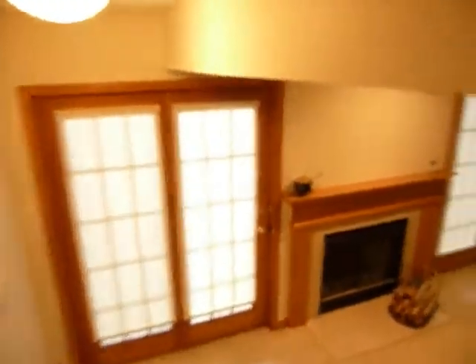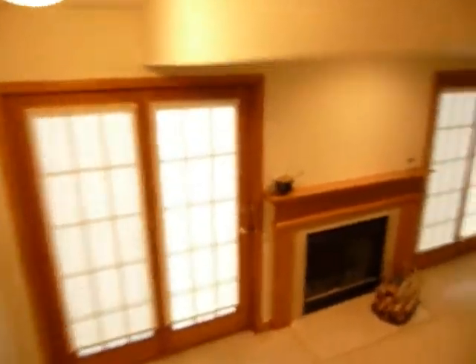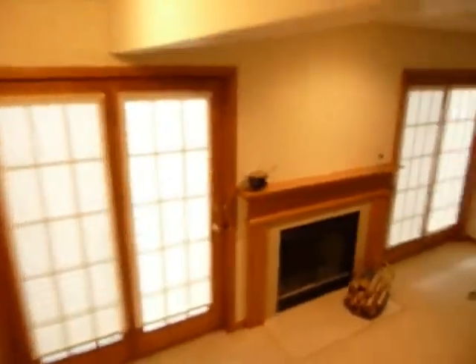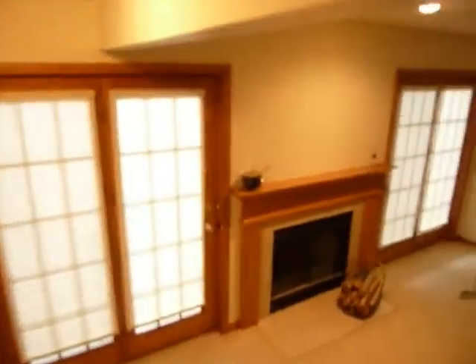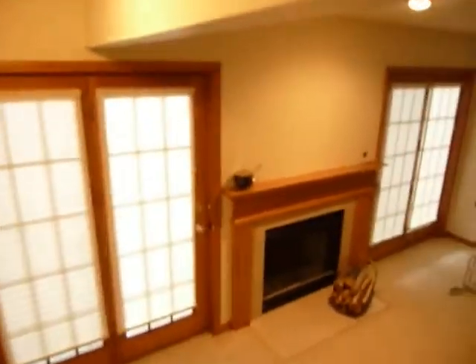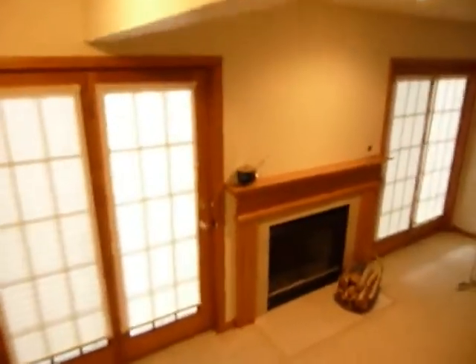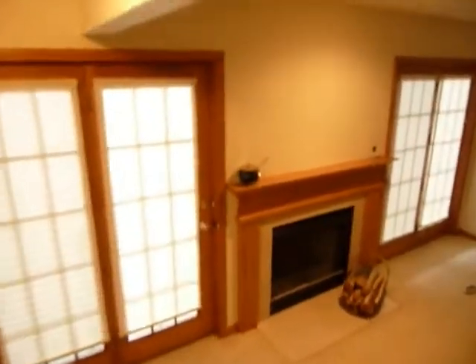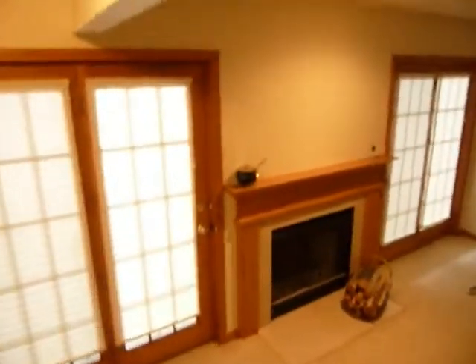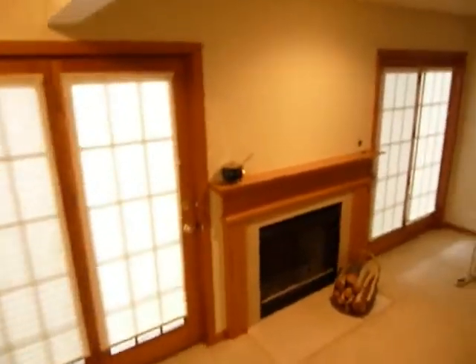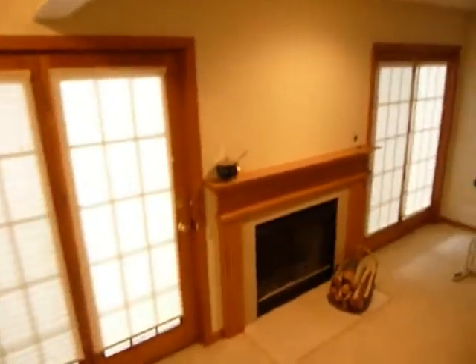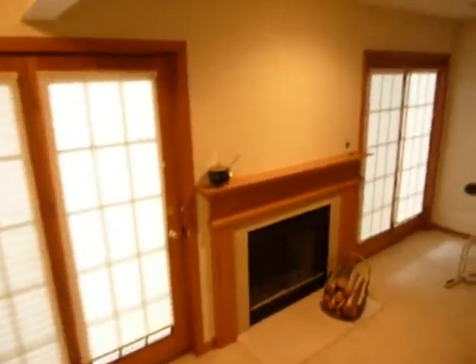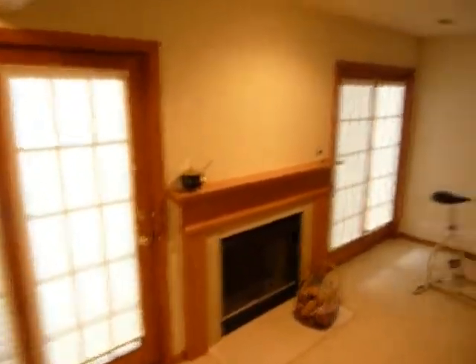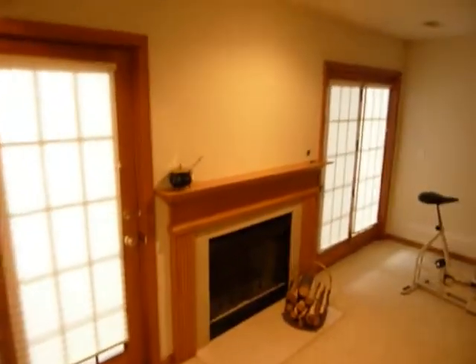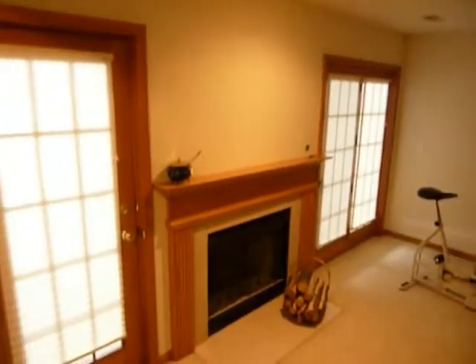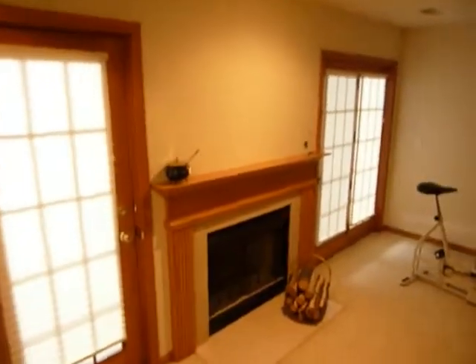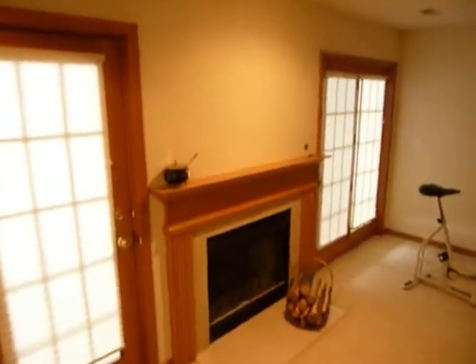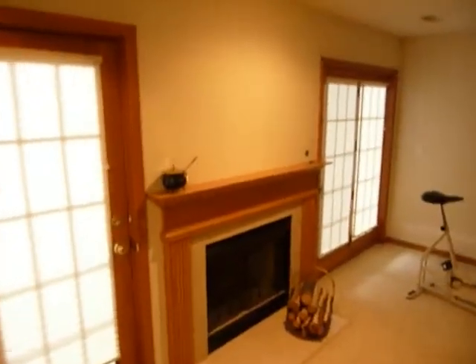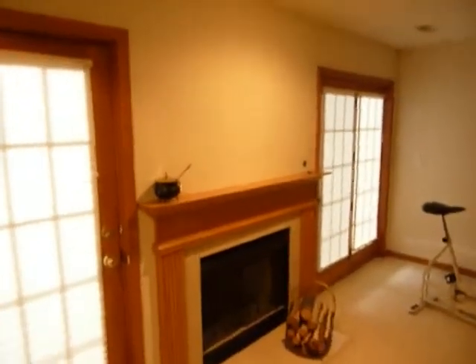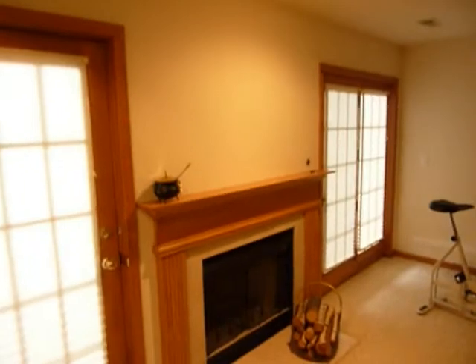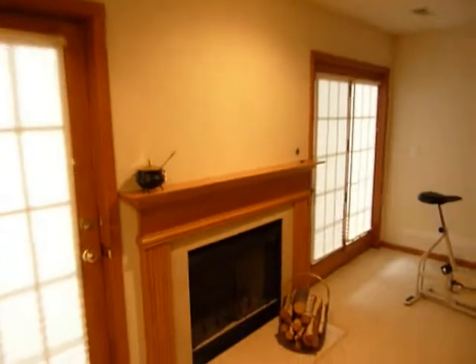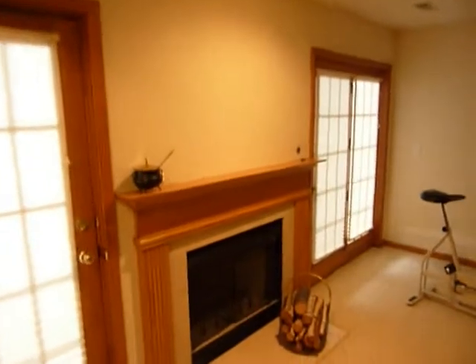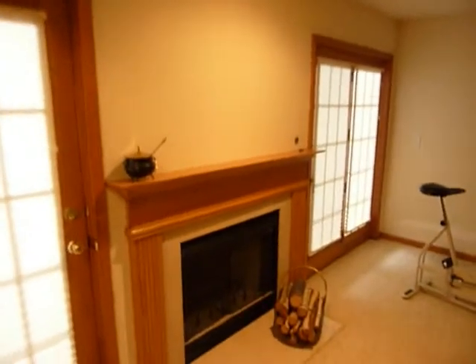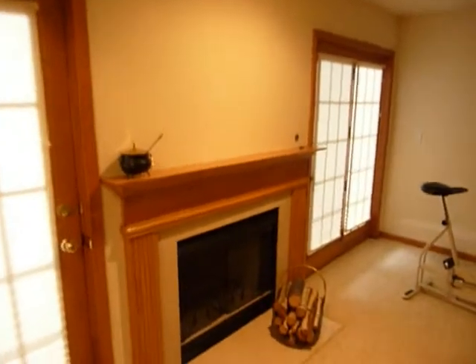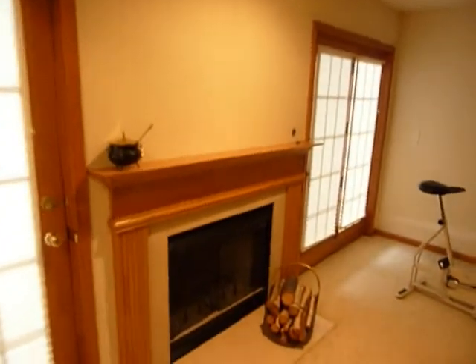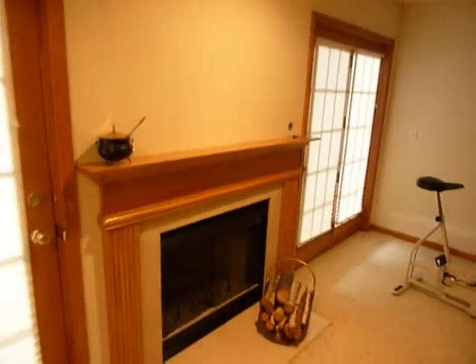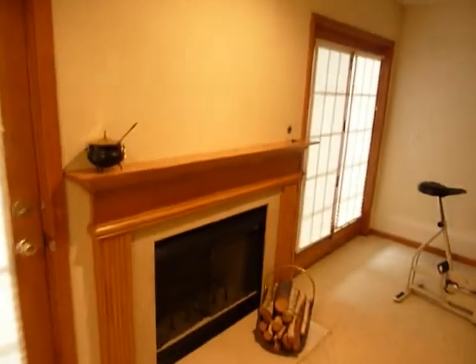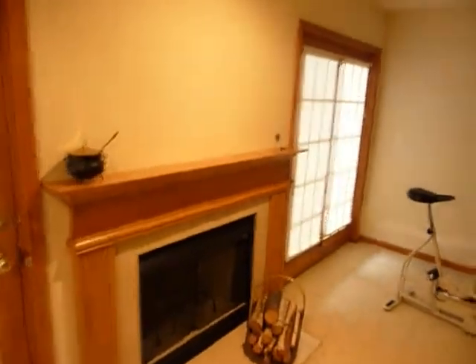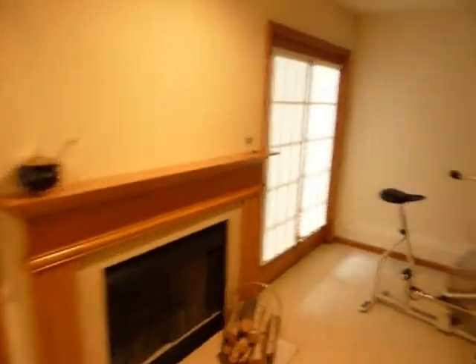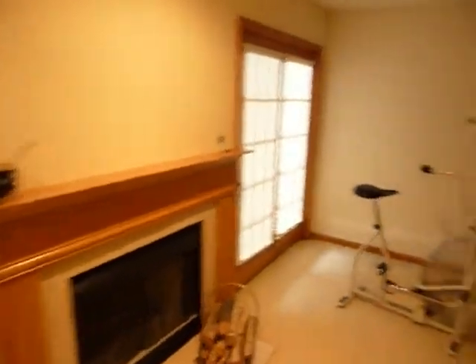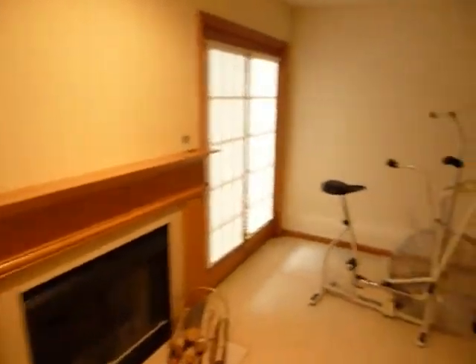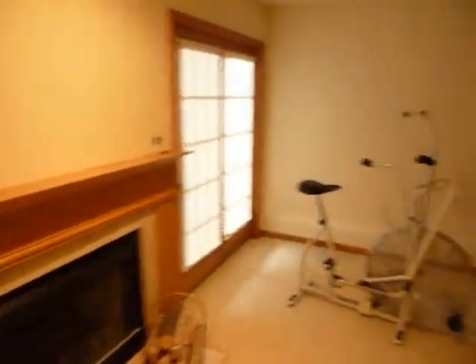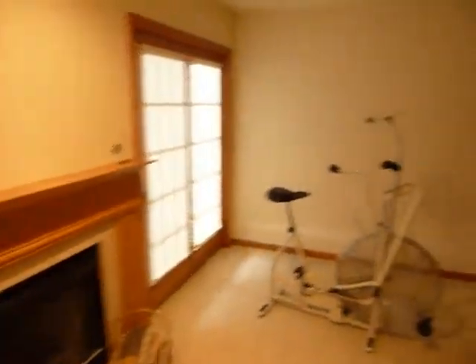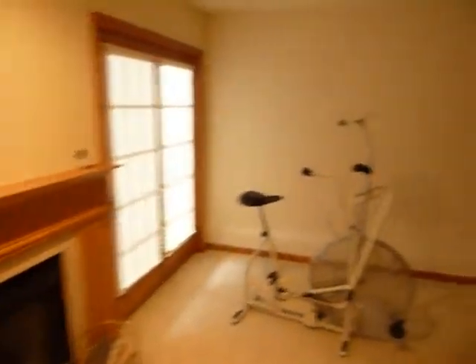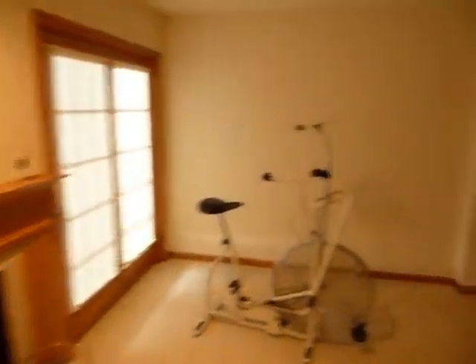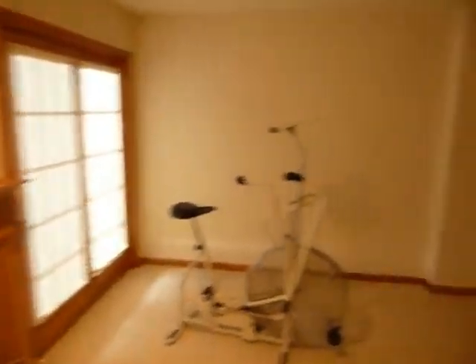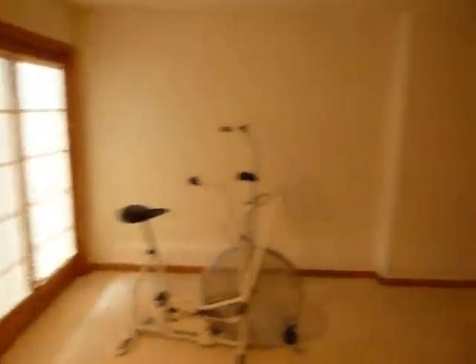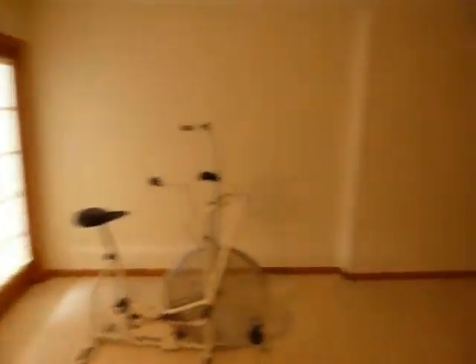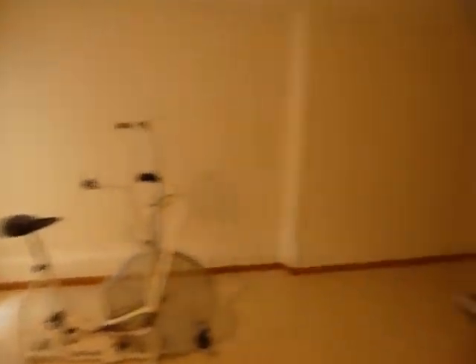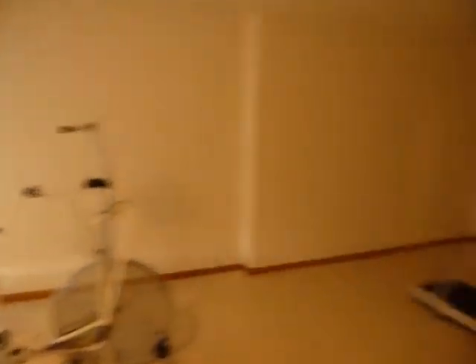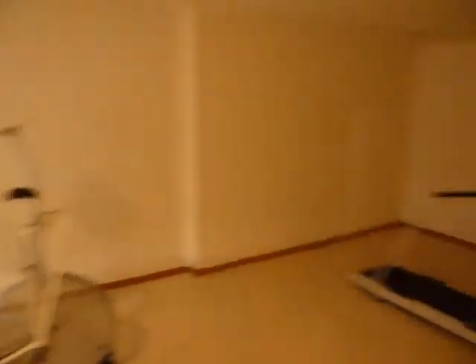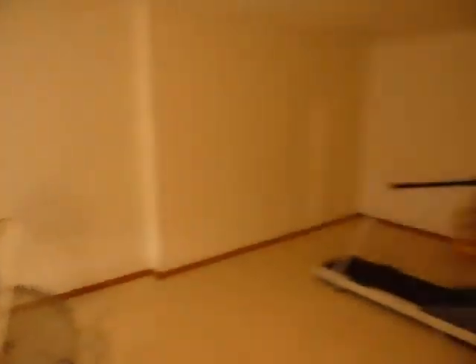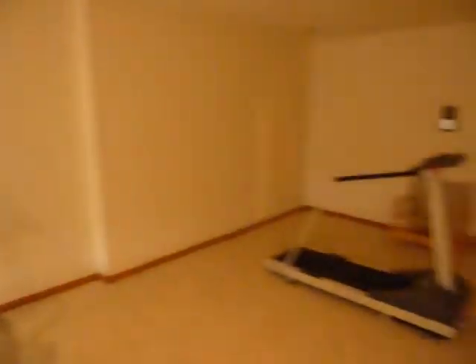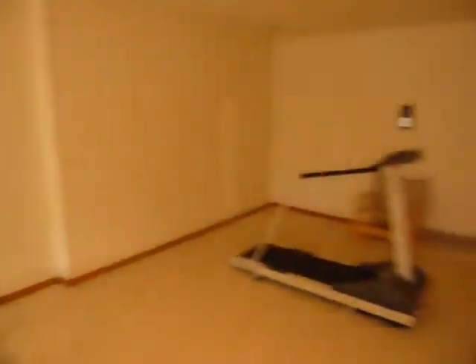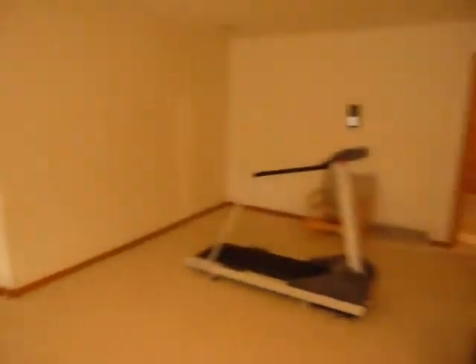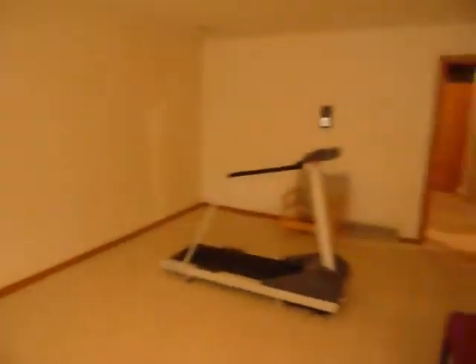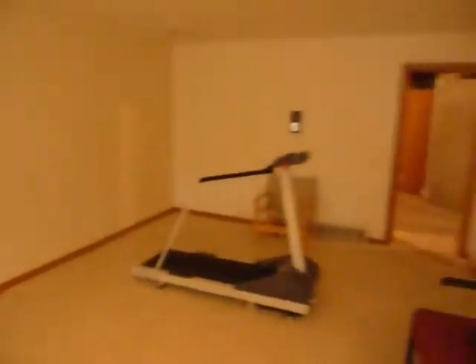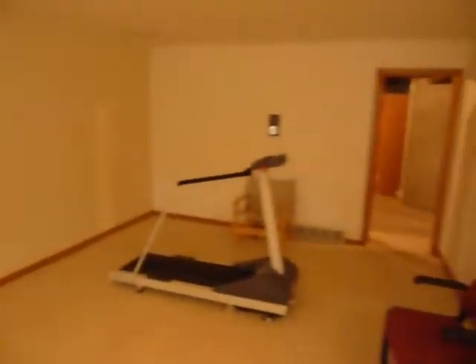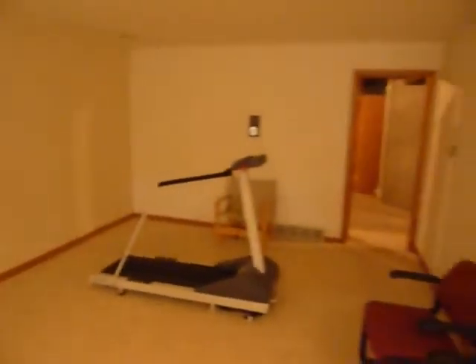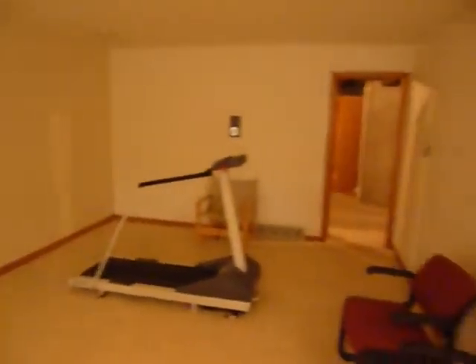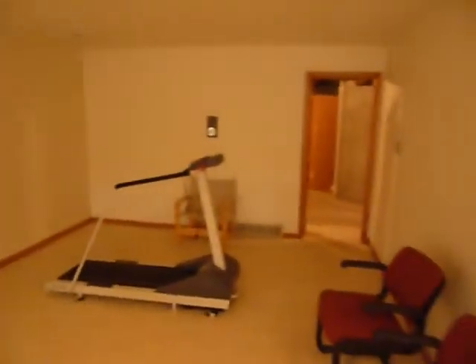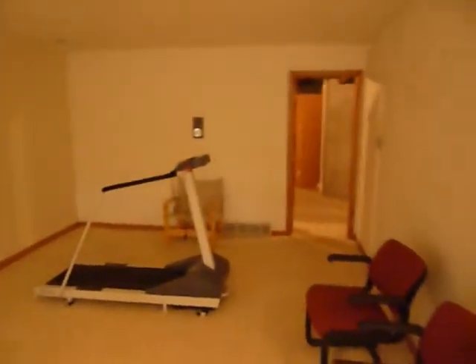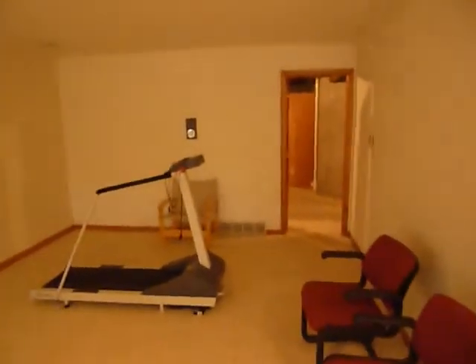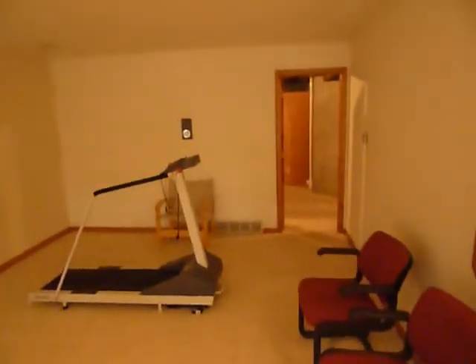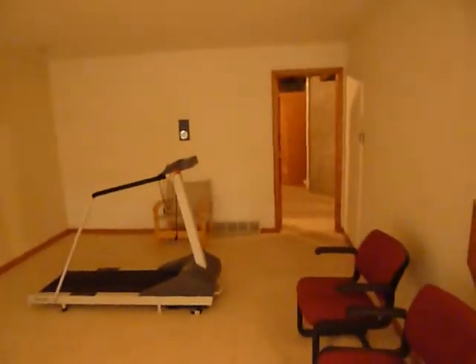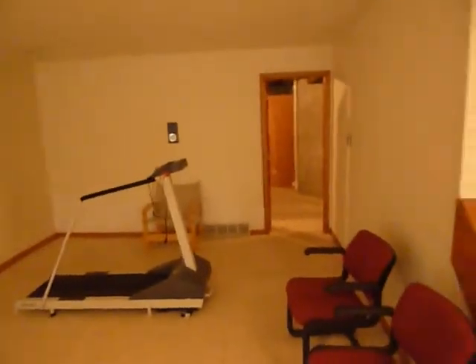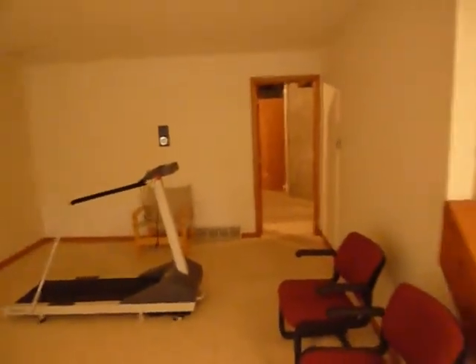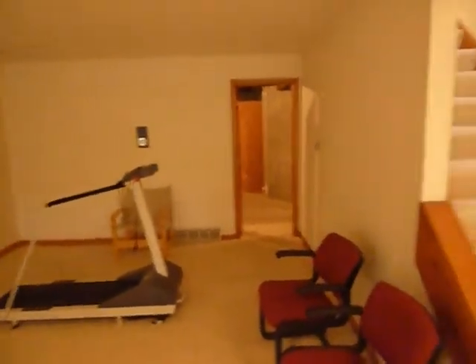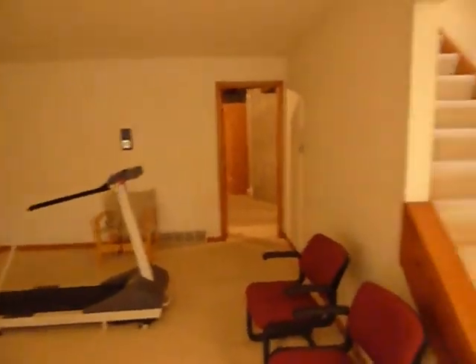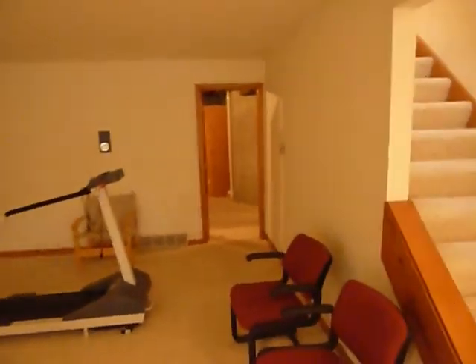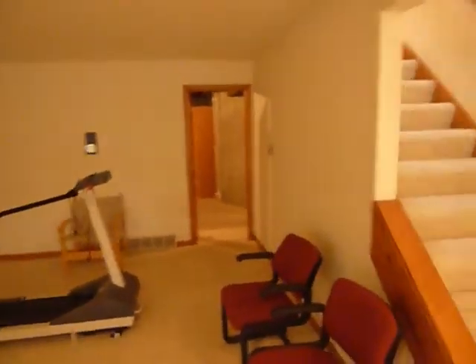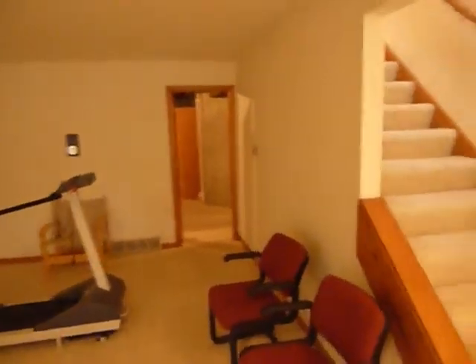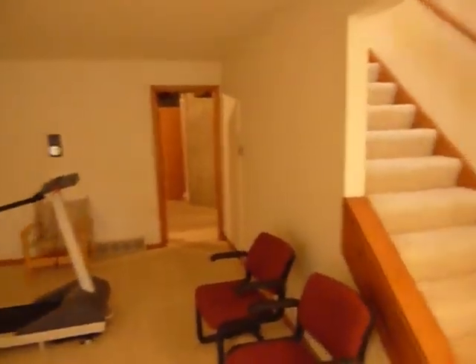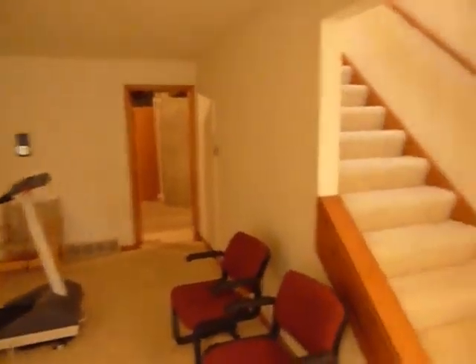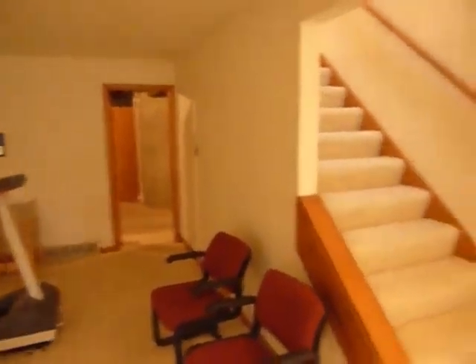We have a second fireplace down here and a nice big rec room. They're using it as an exercise room.